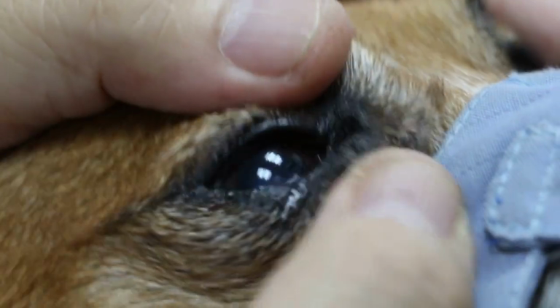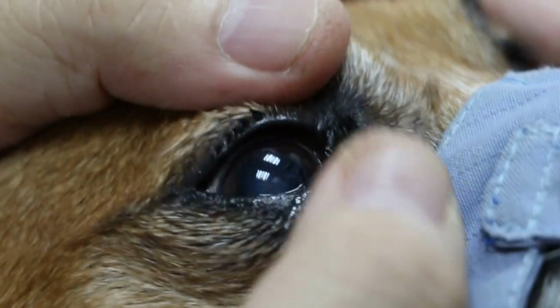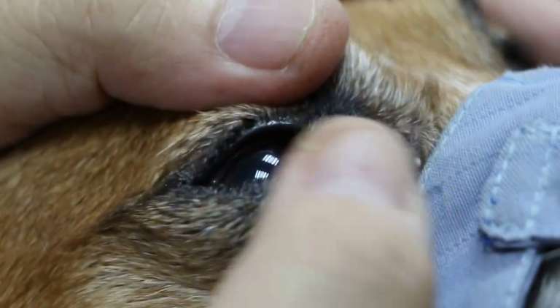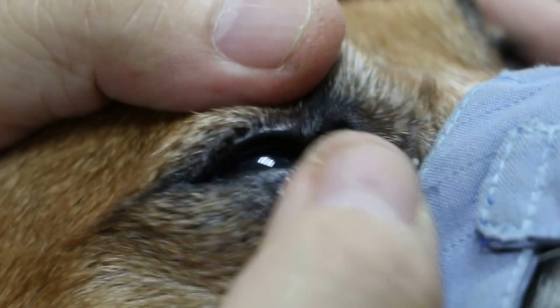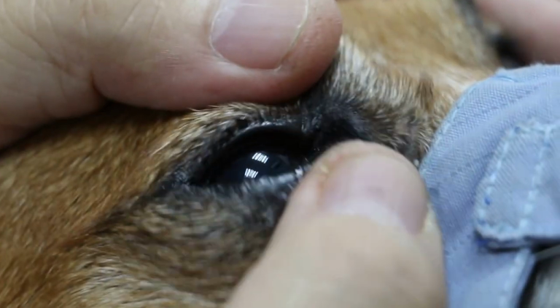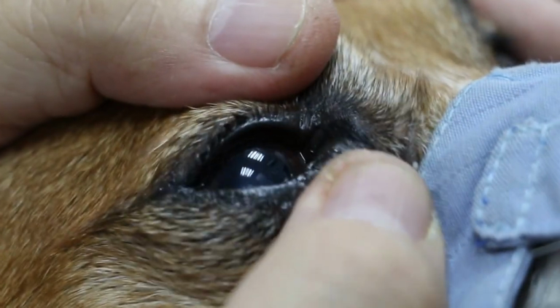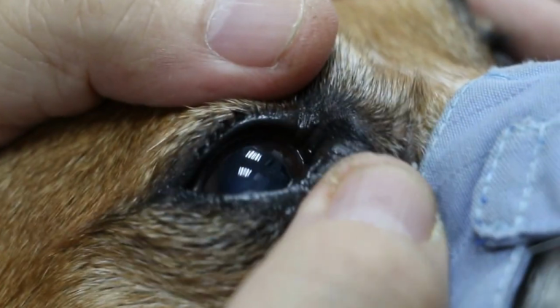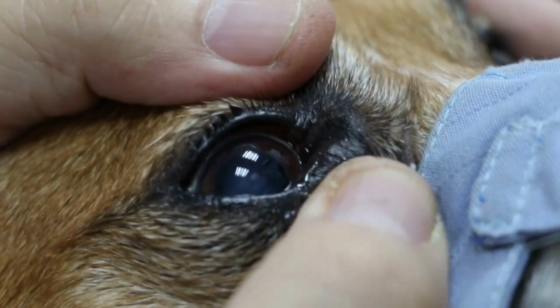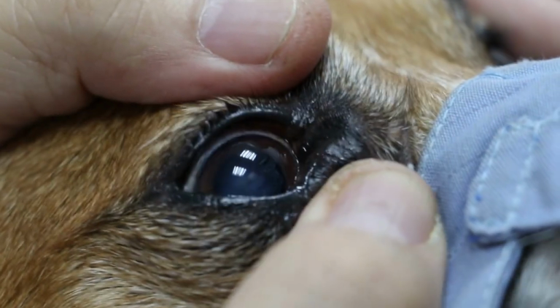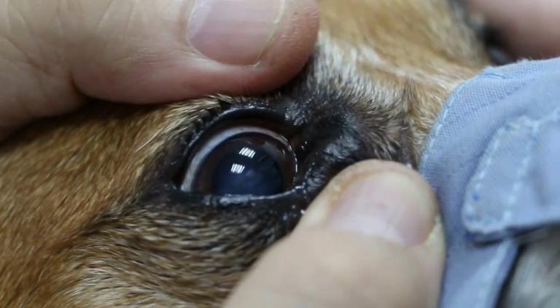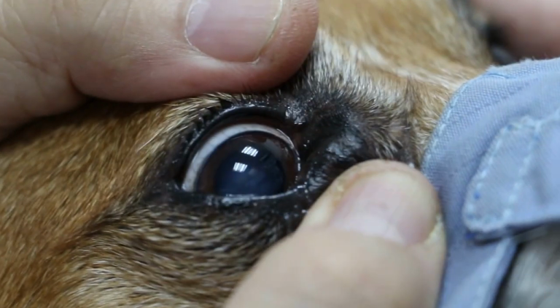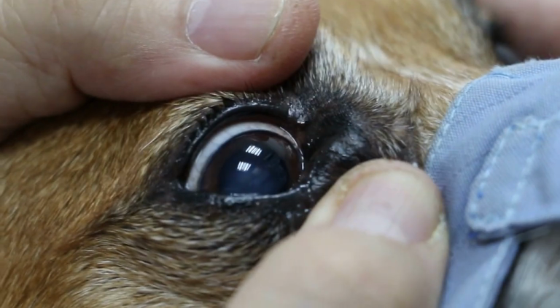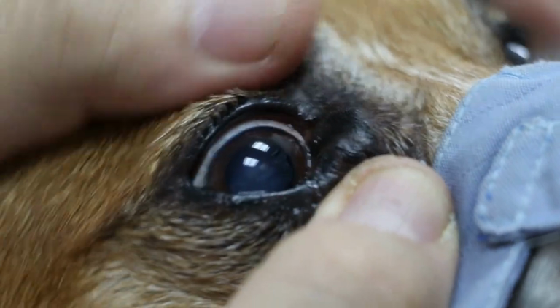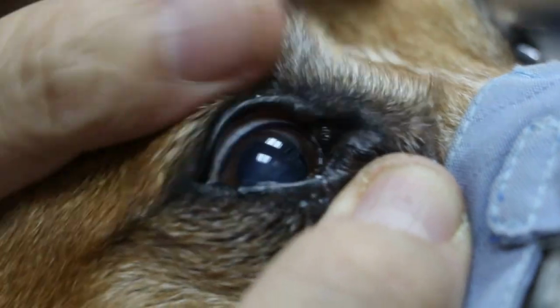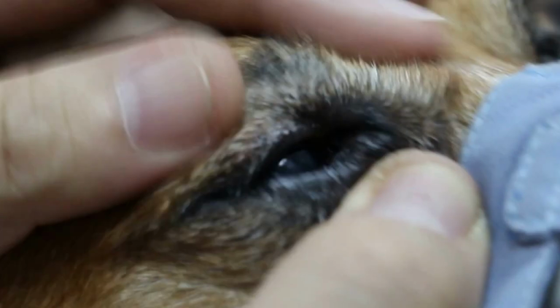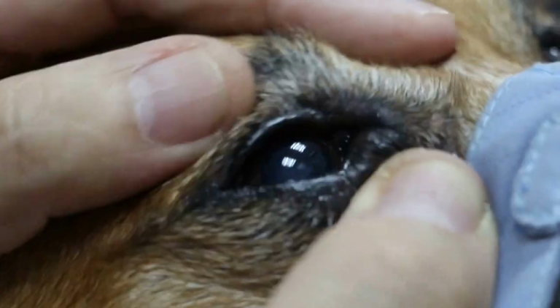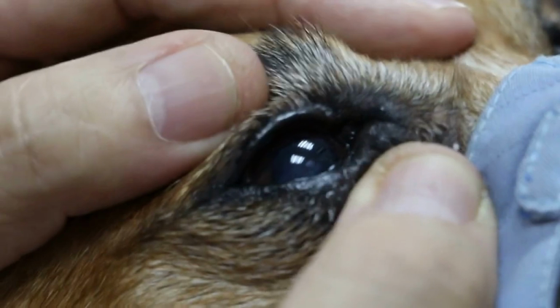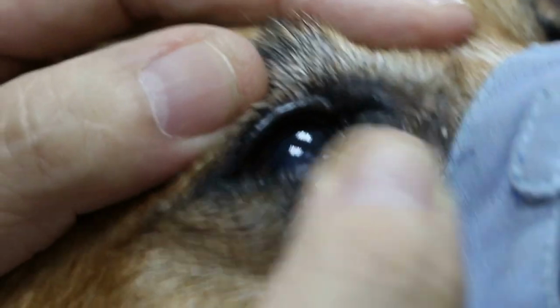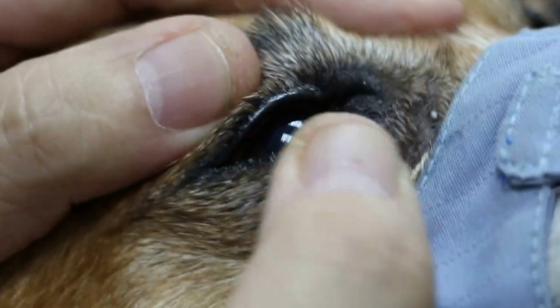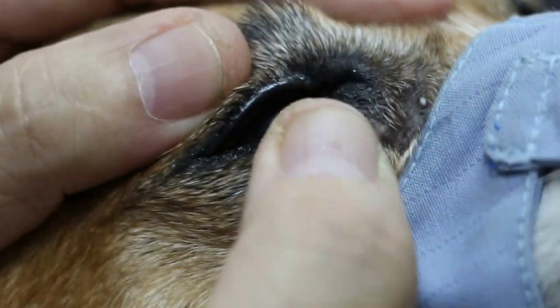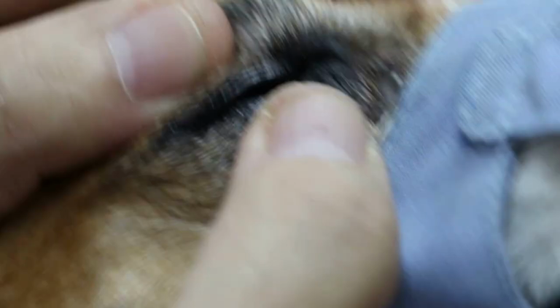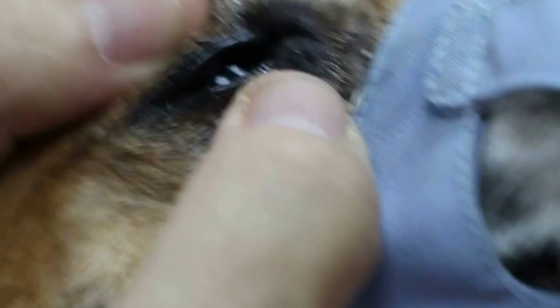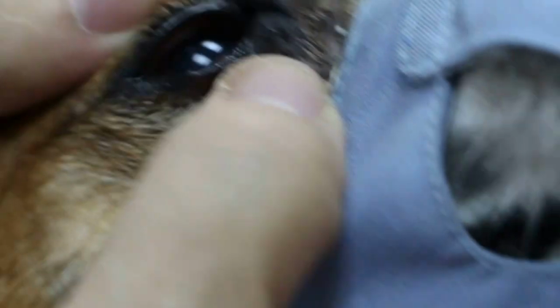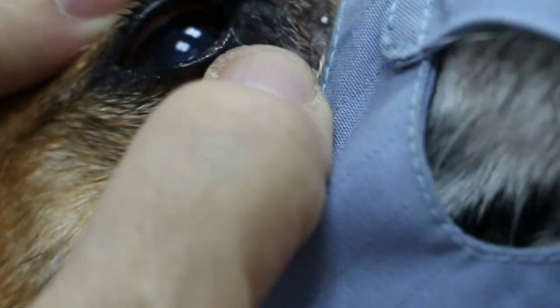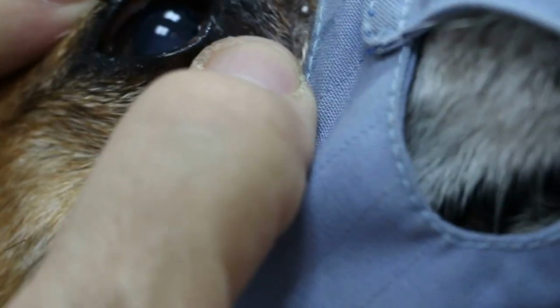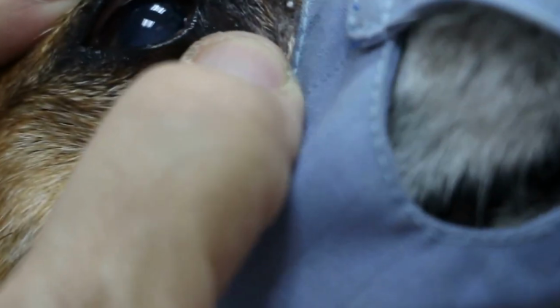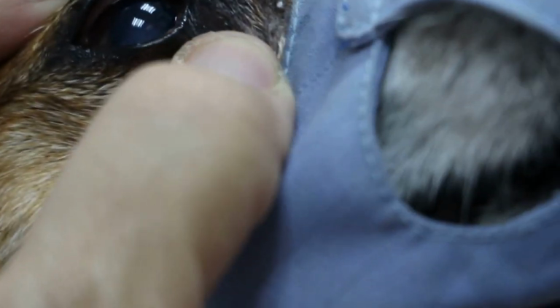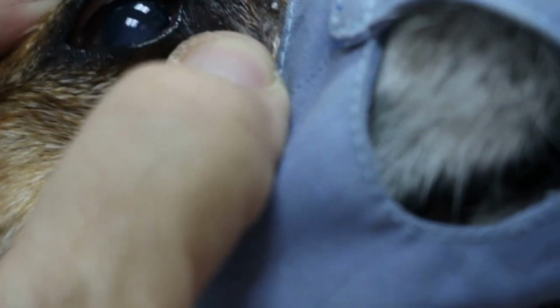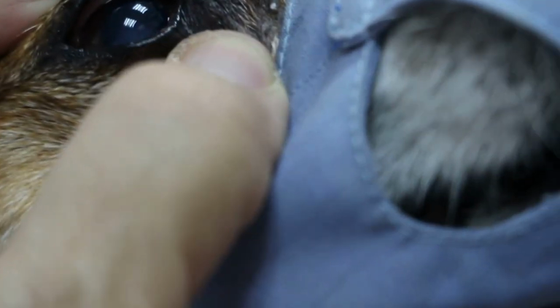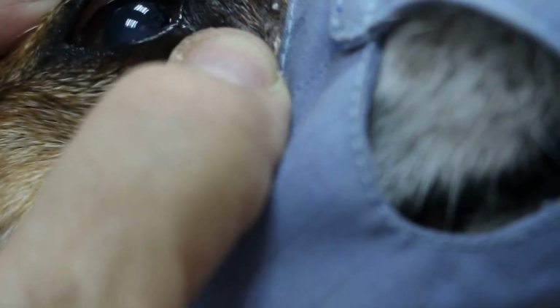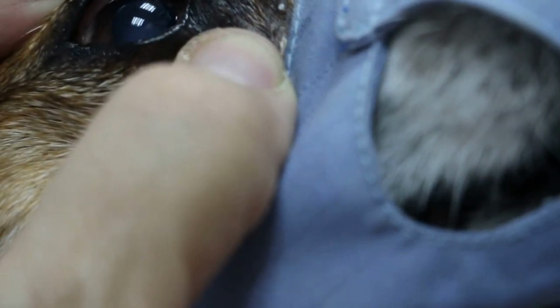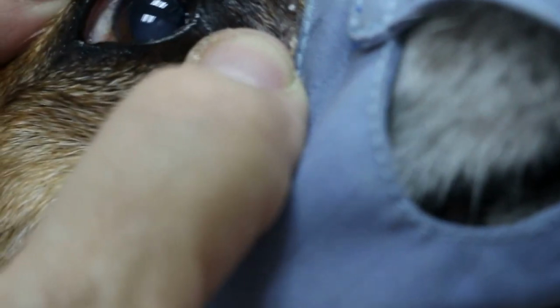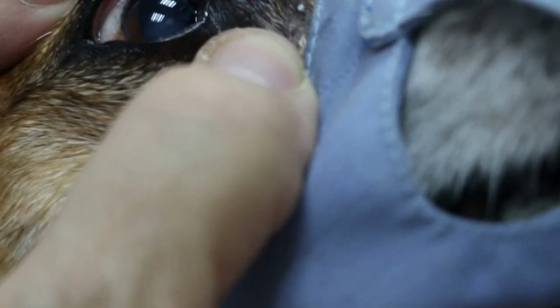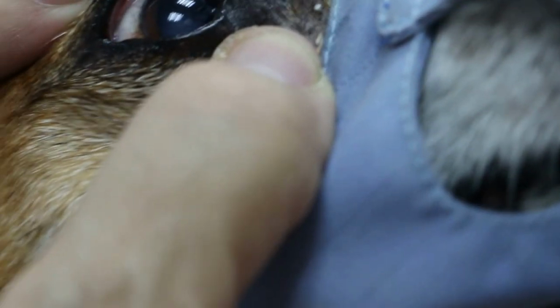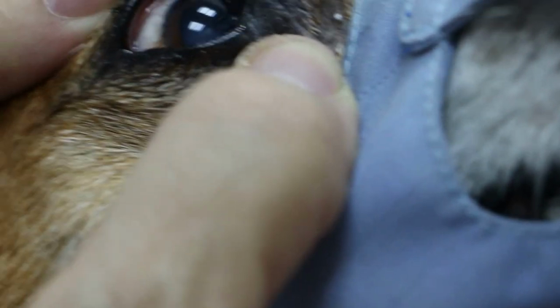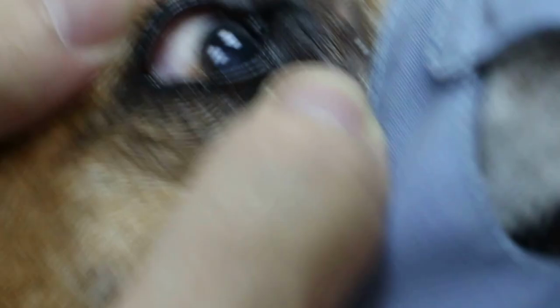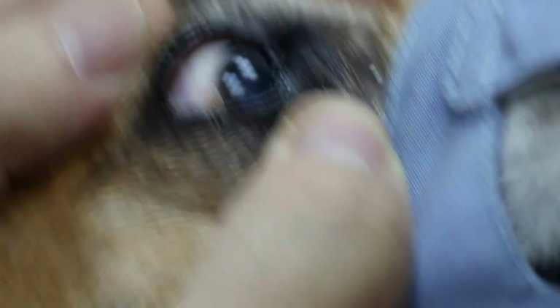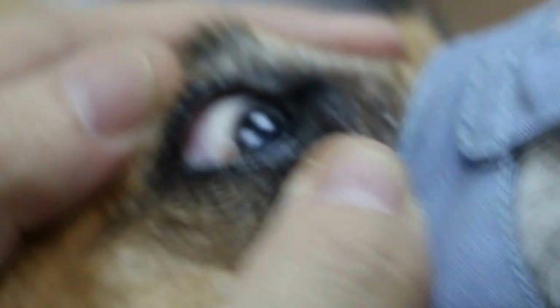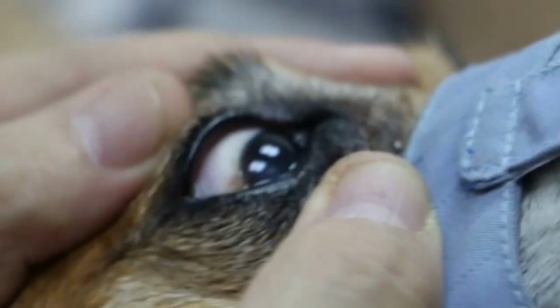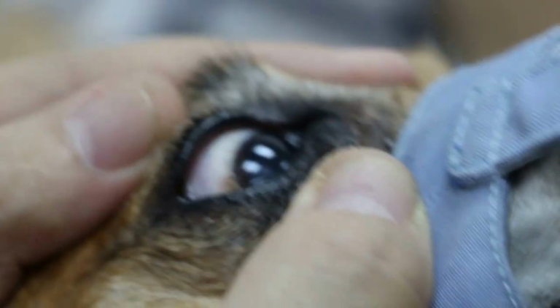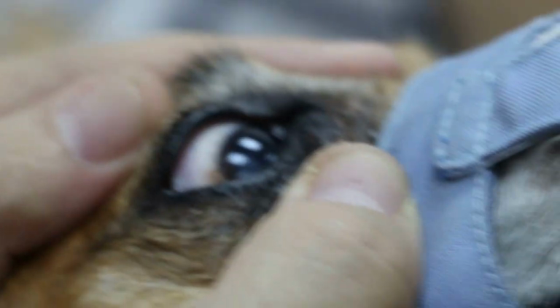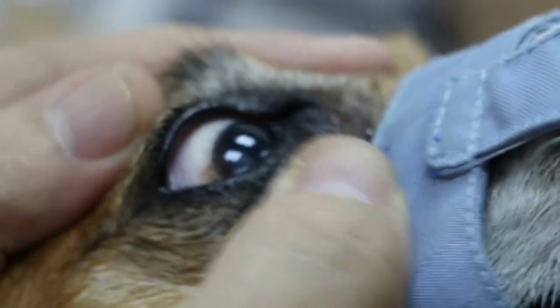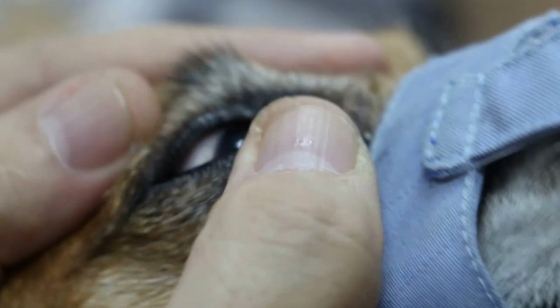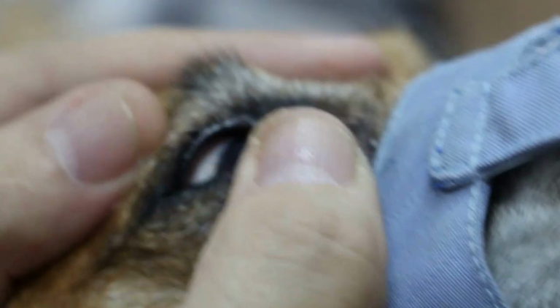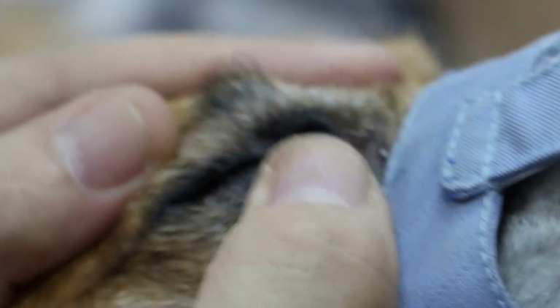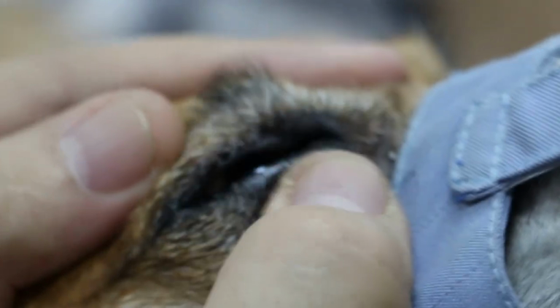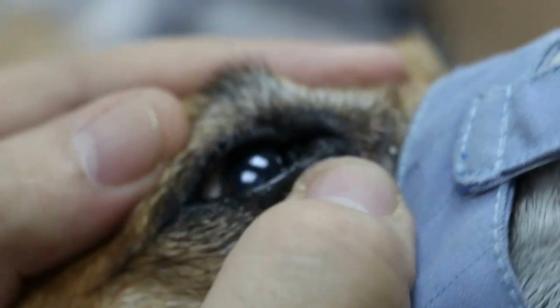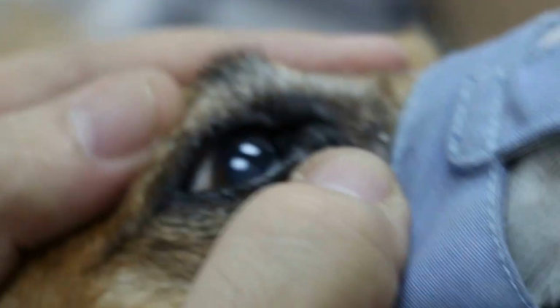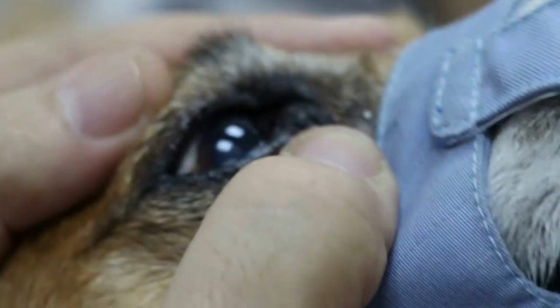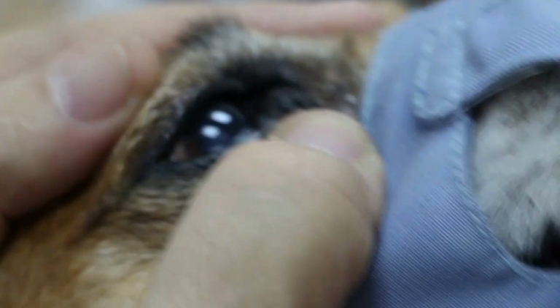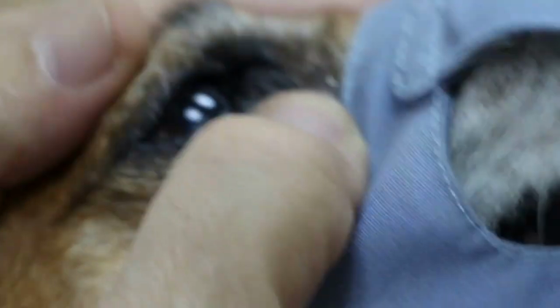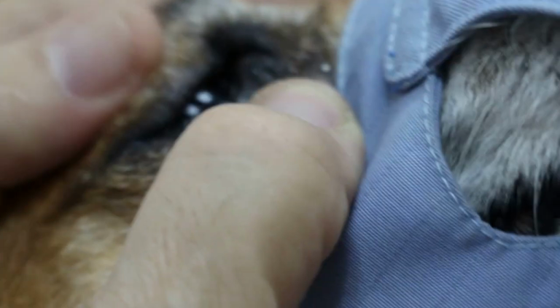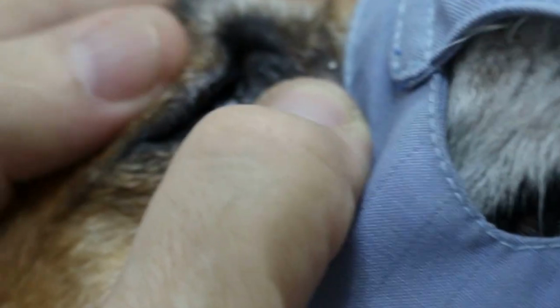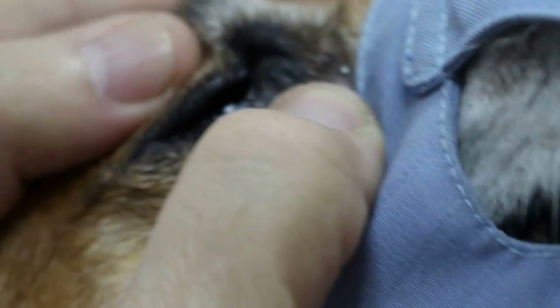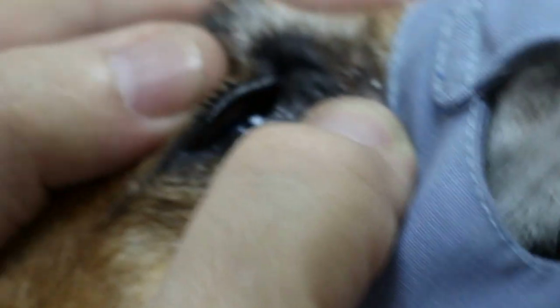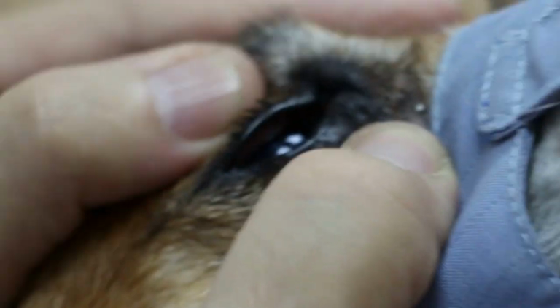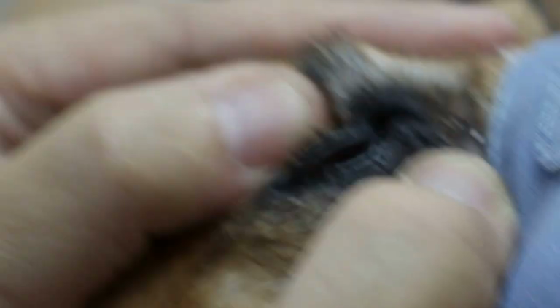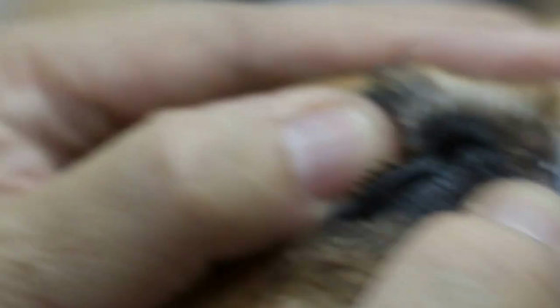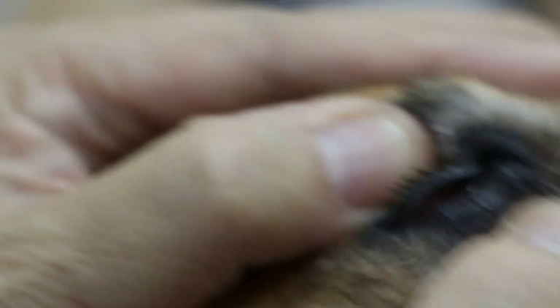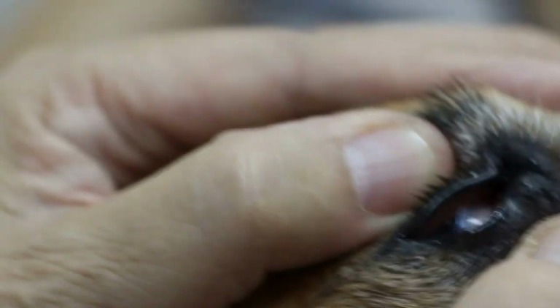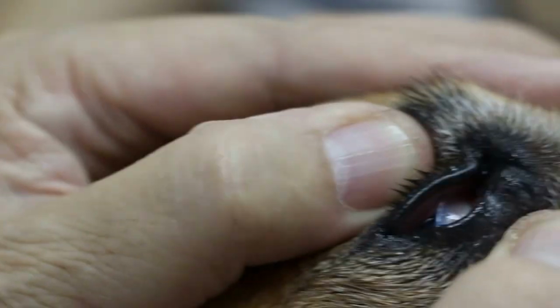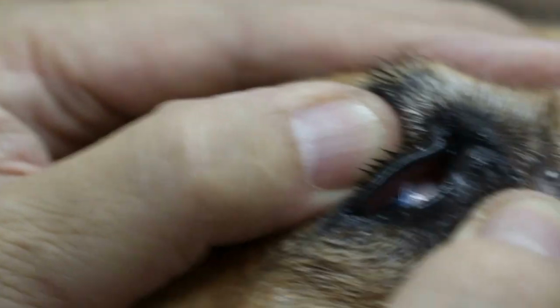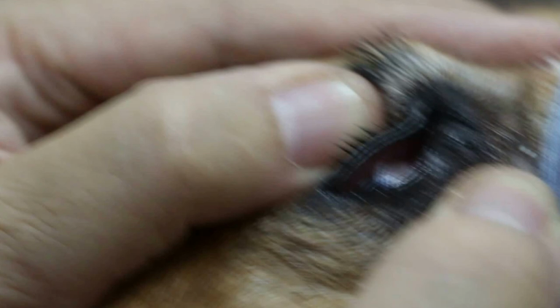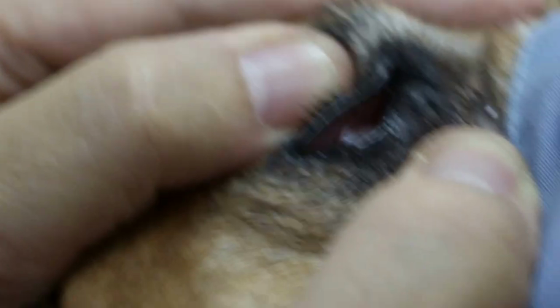Any eye discharge? No. Last time there was discharge, right? Last time there was. It's not good.